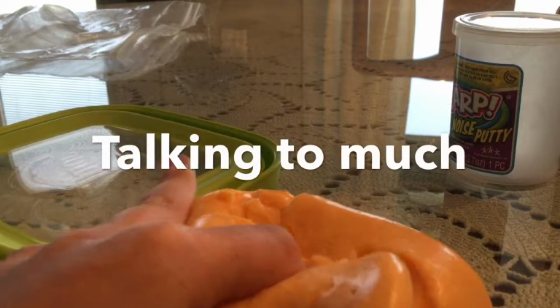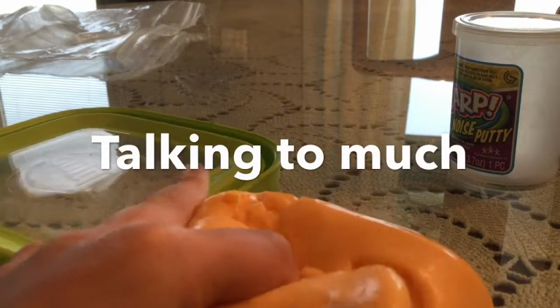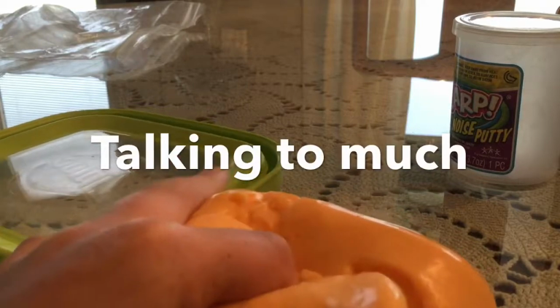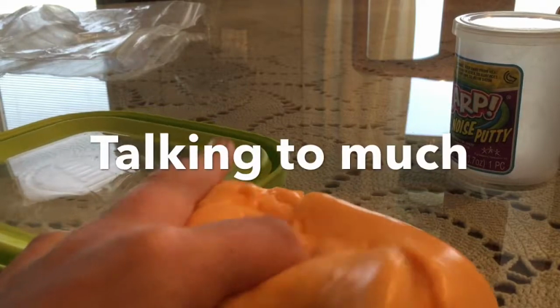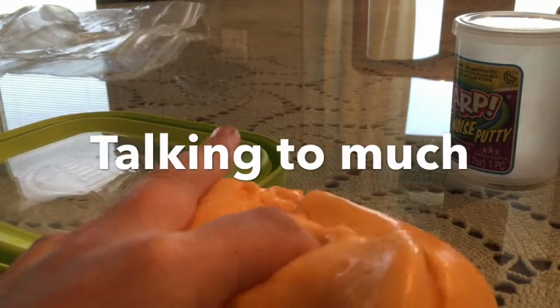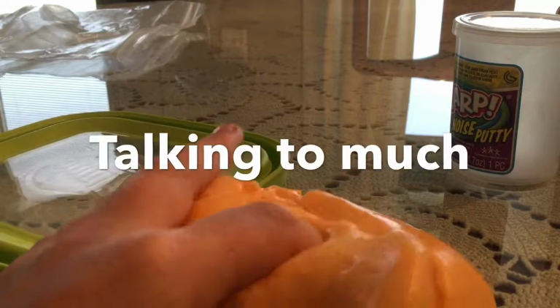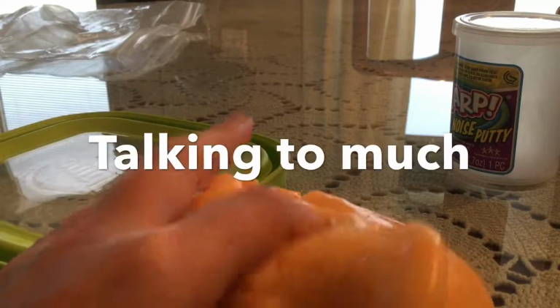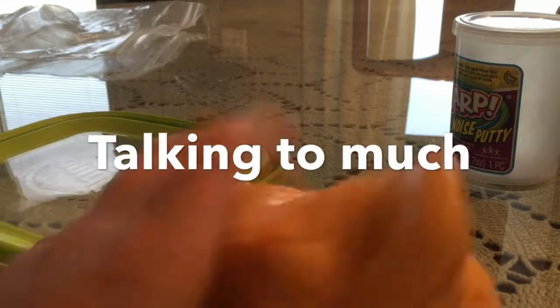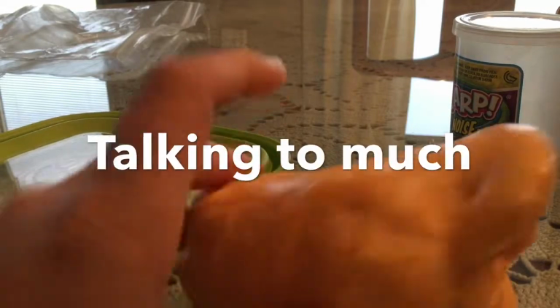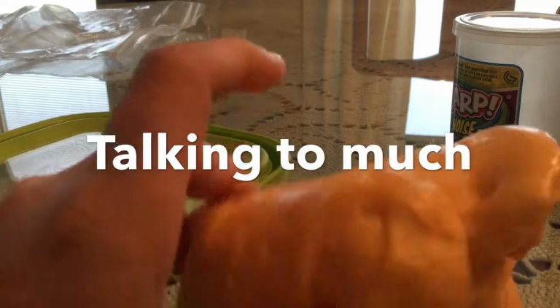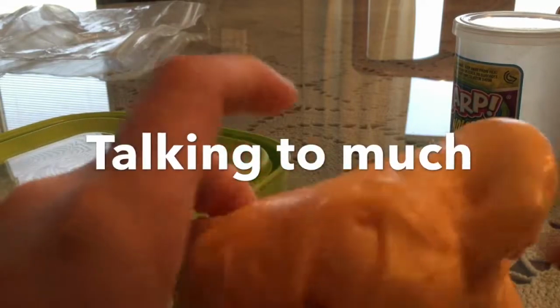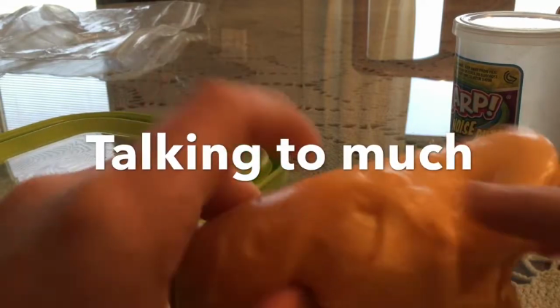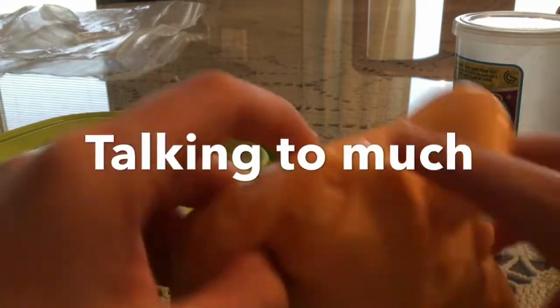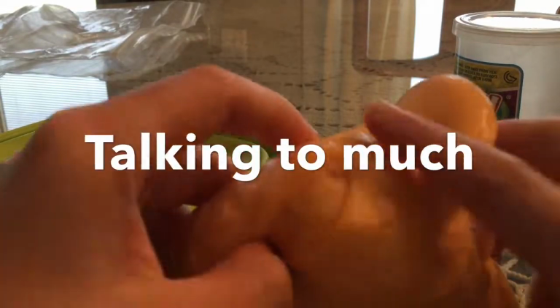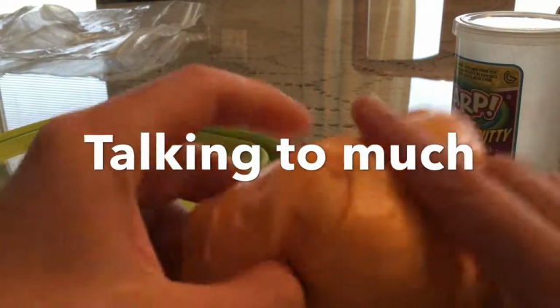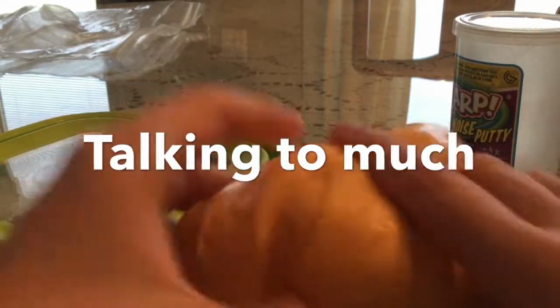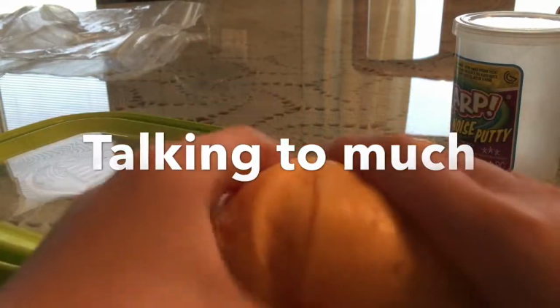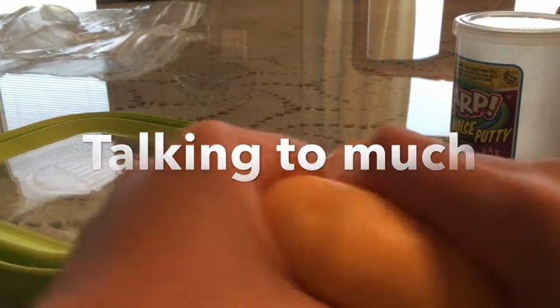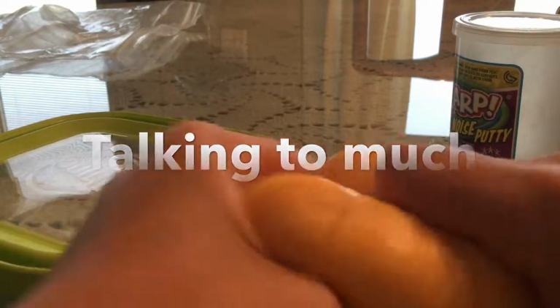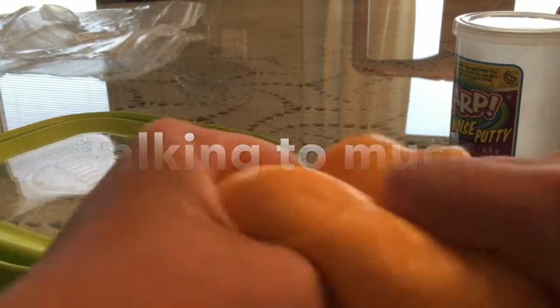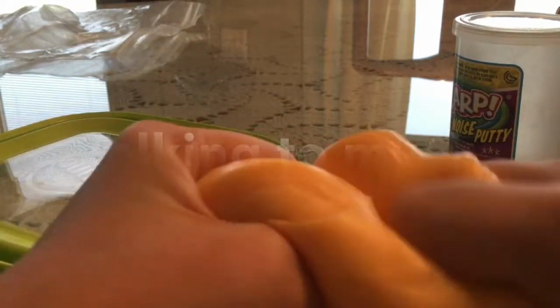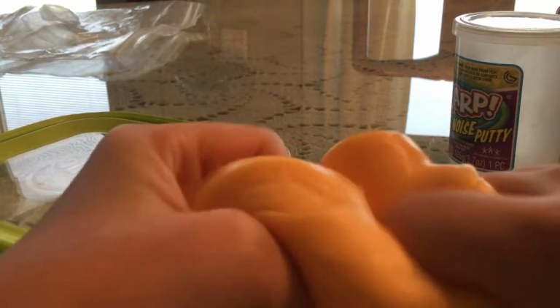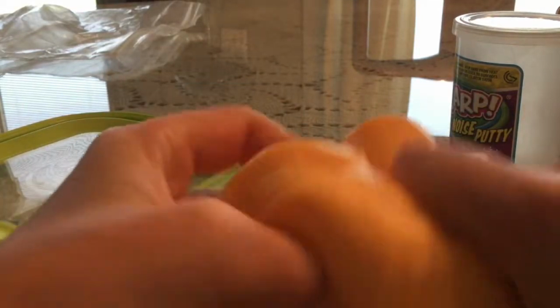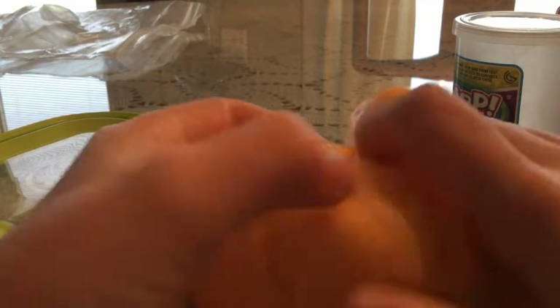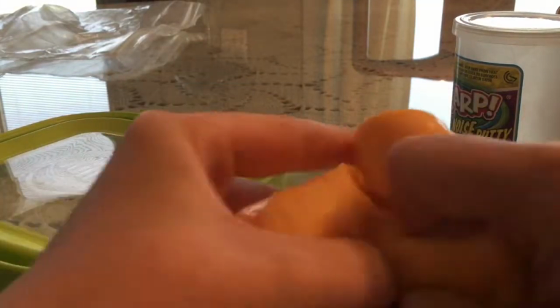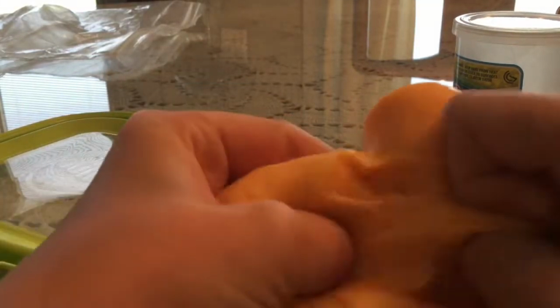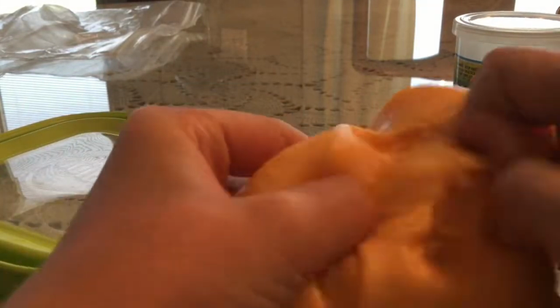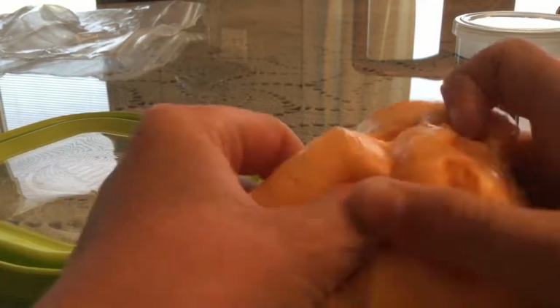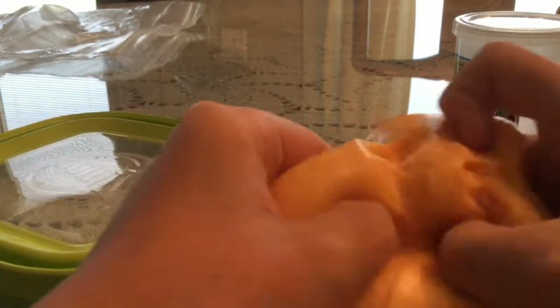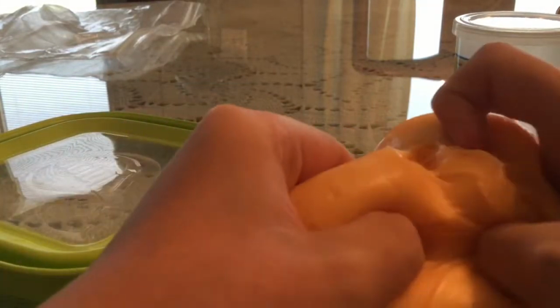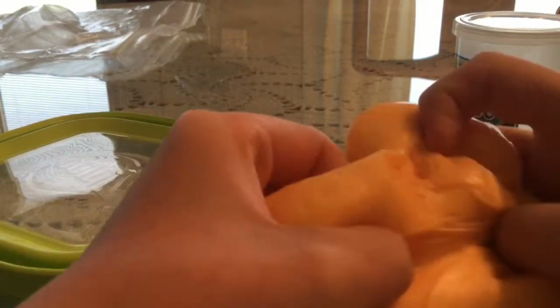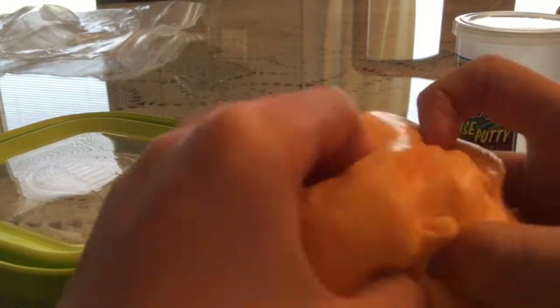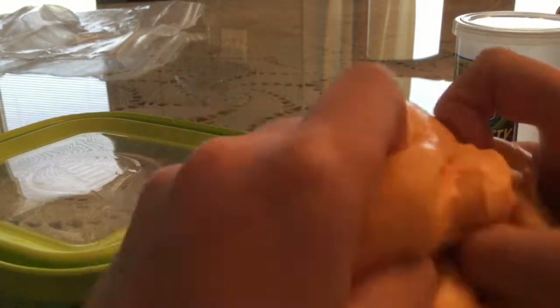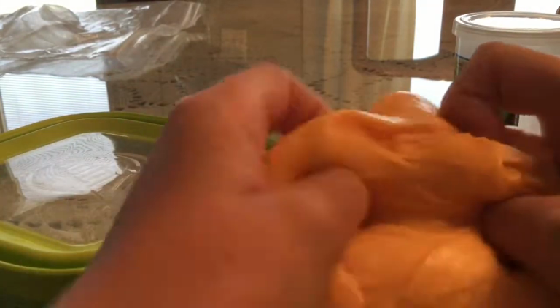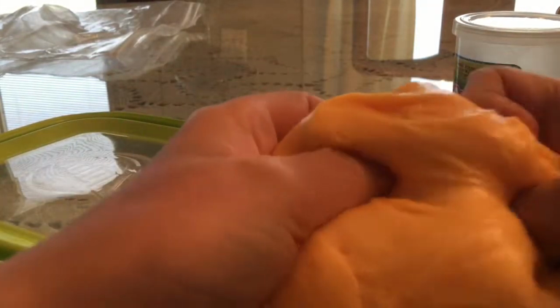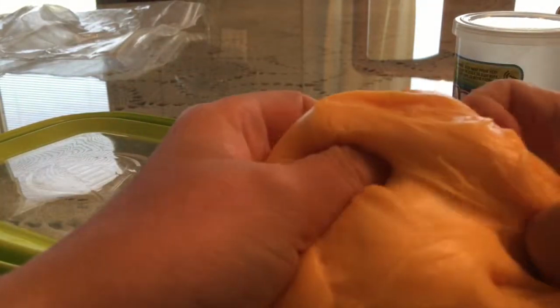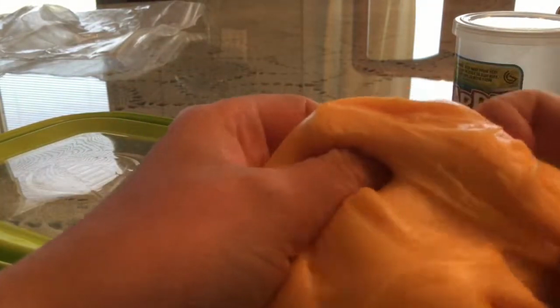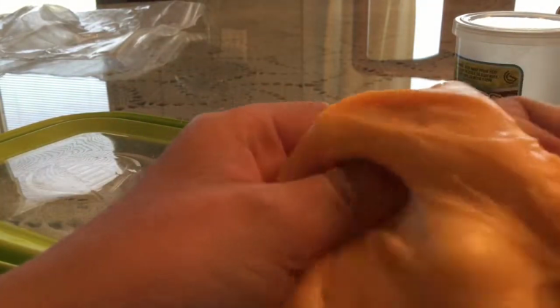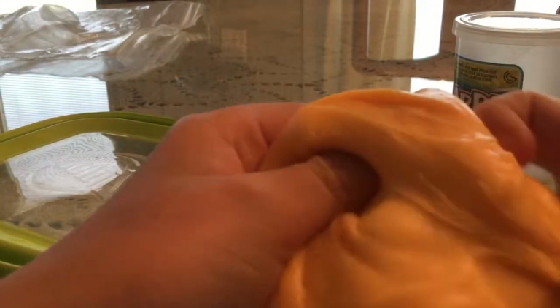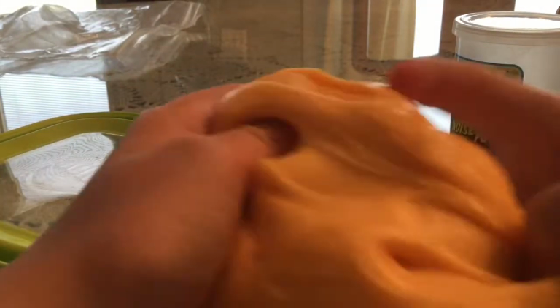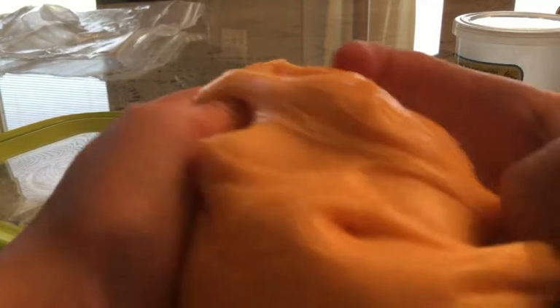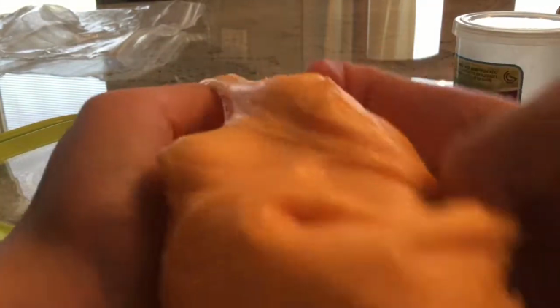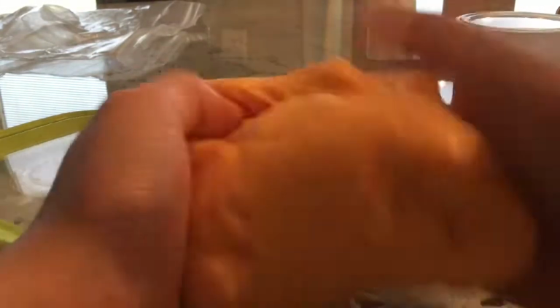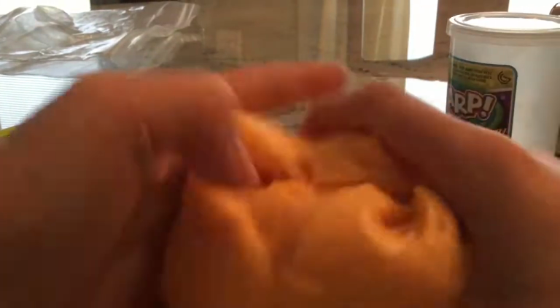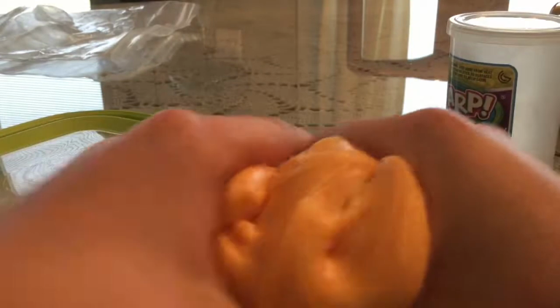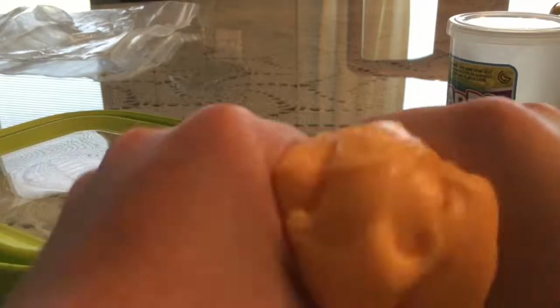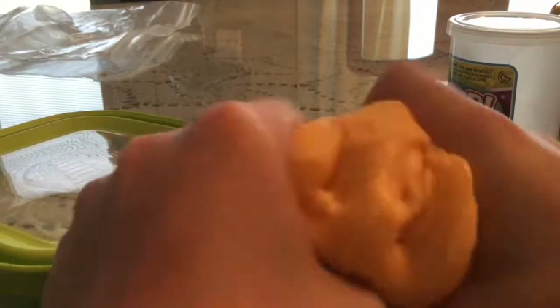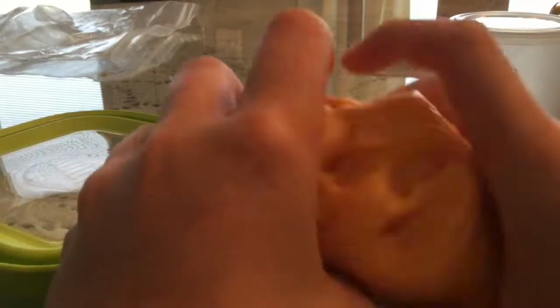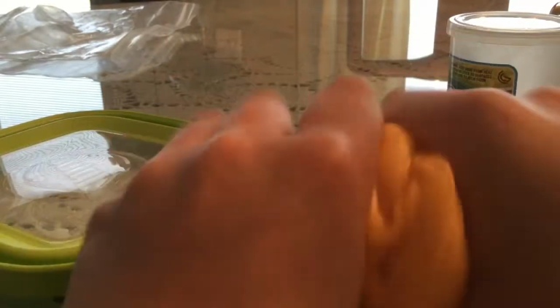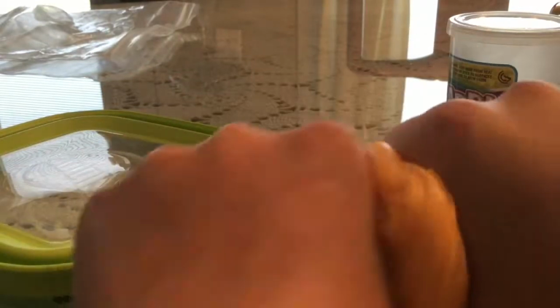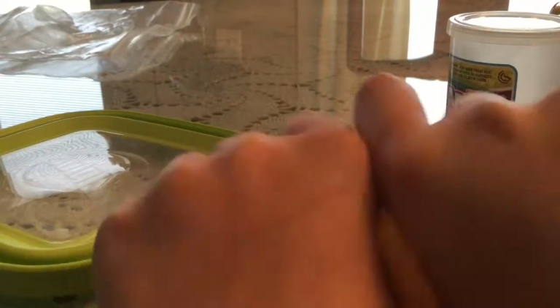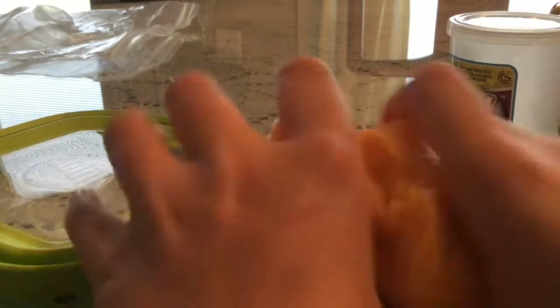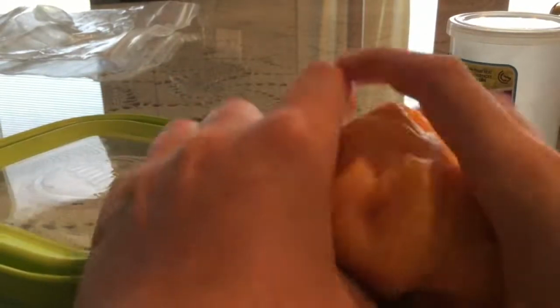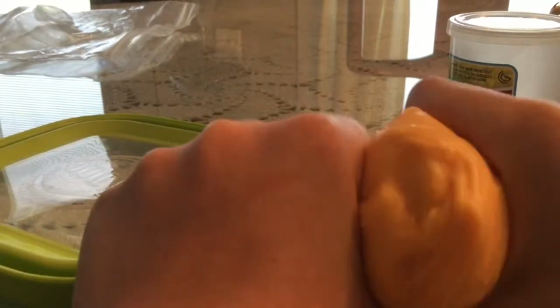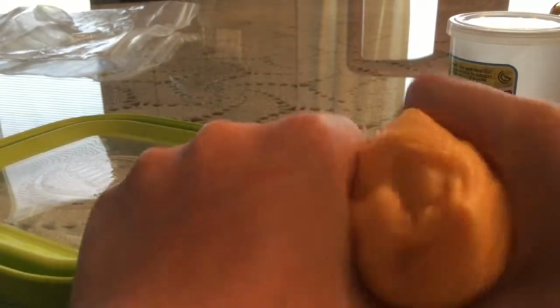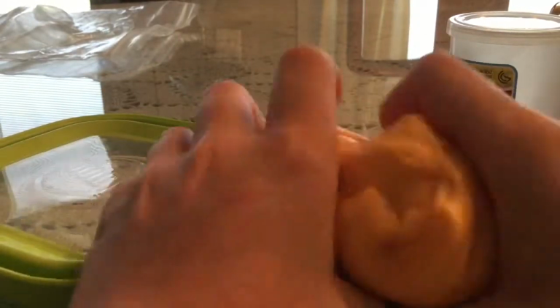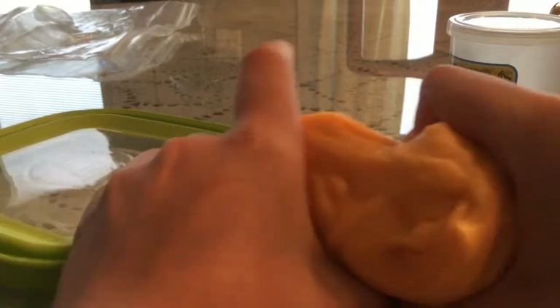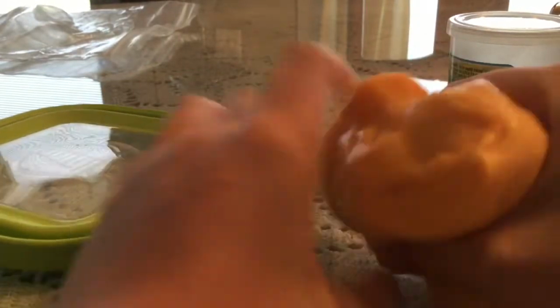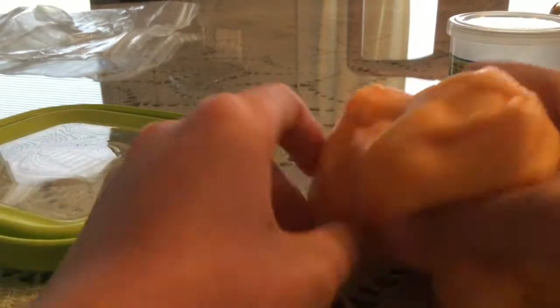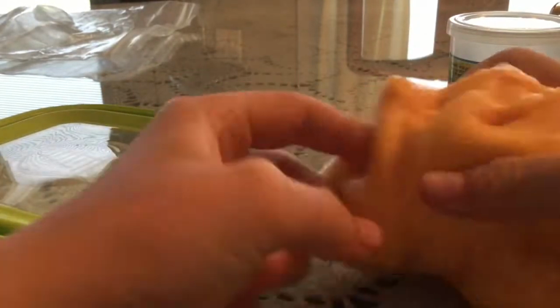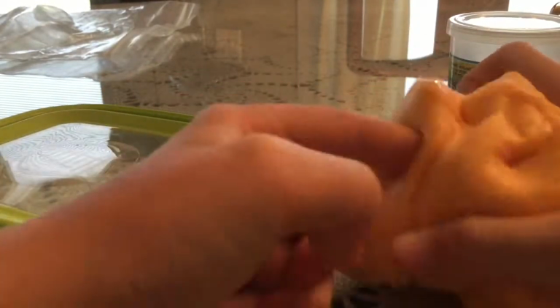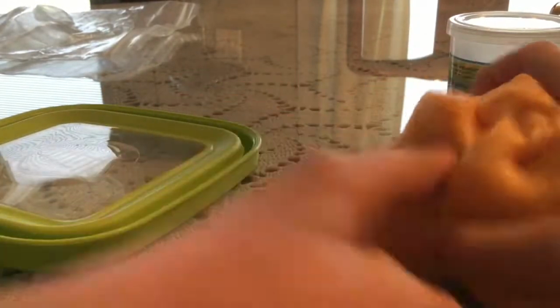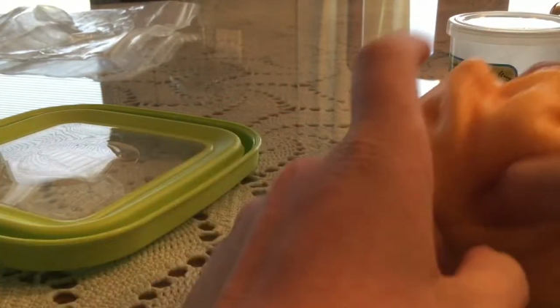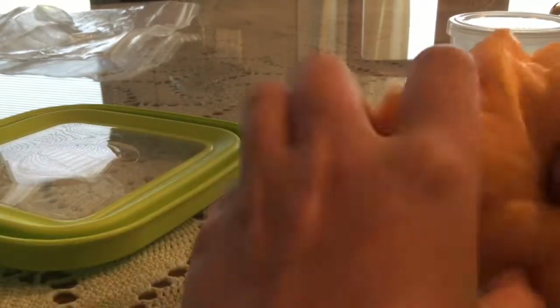Hey guys, this is my slime, and it's really cool. It's really soft, it actually feels kind of cold.